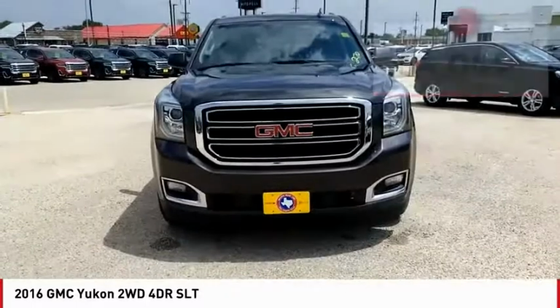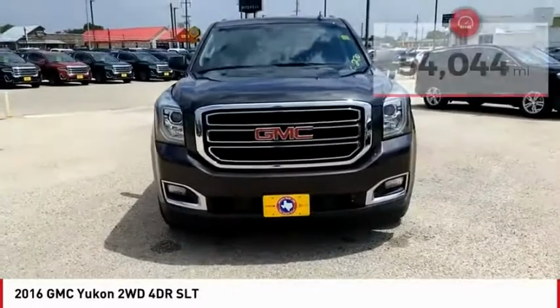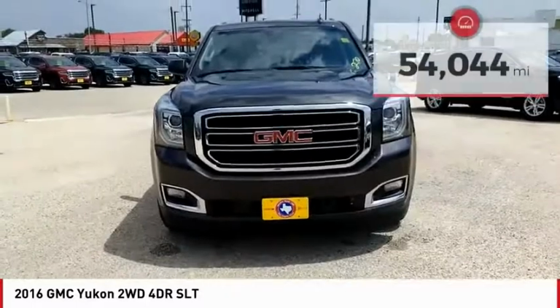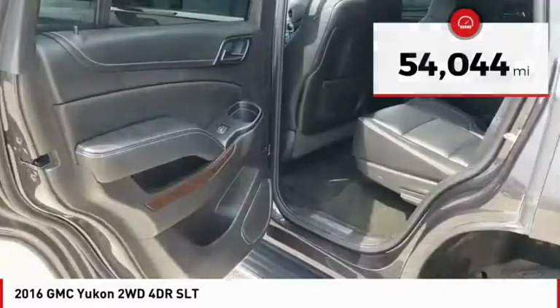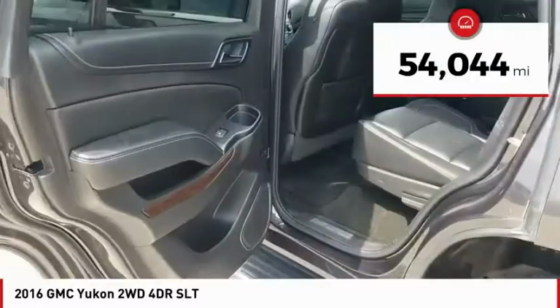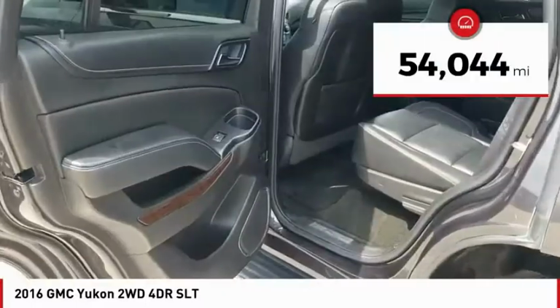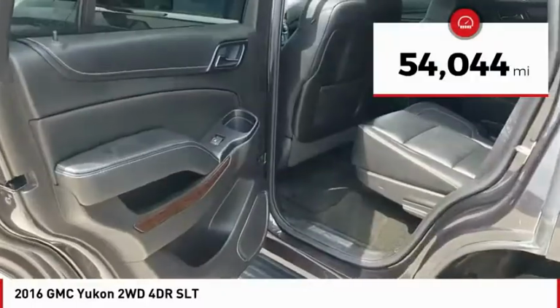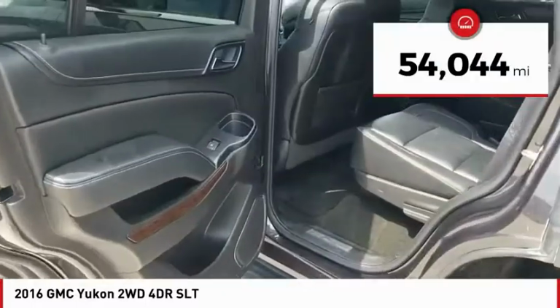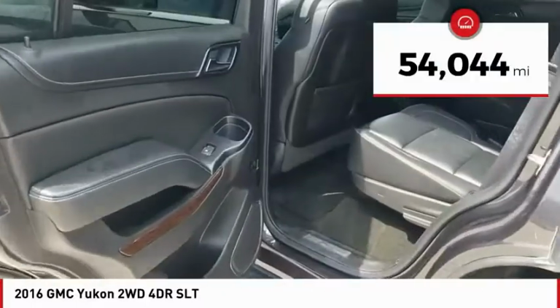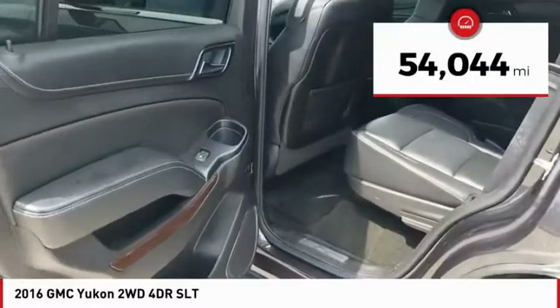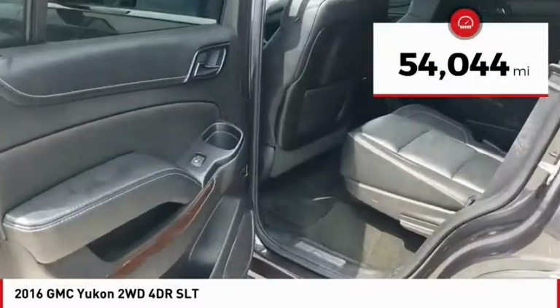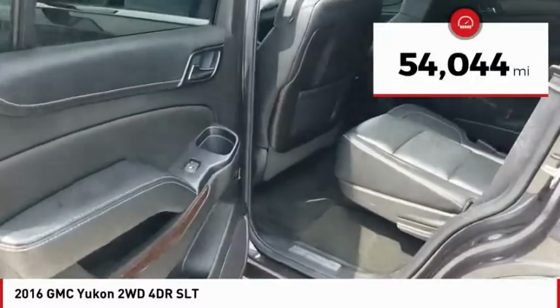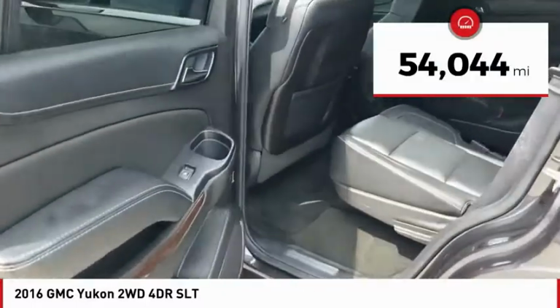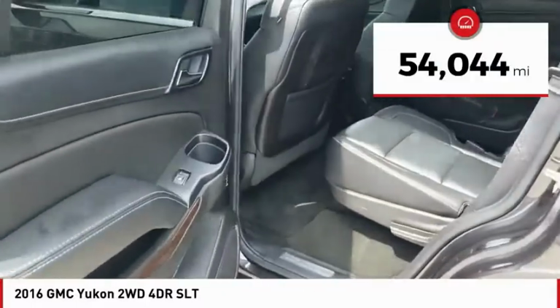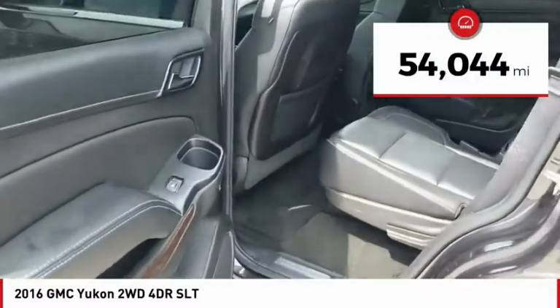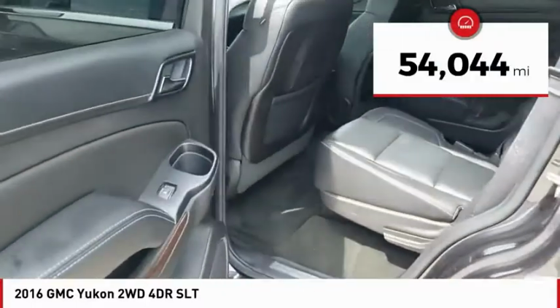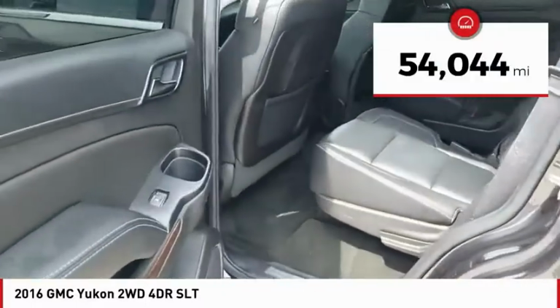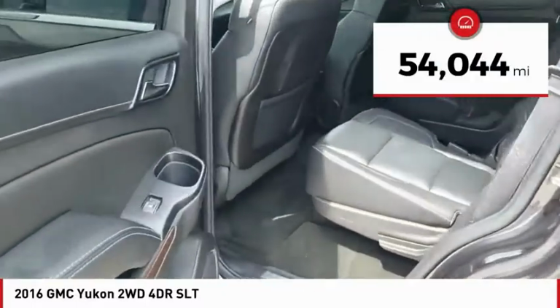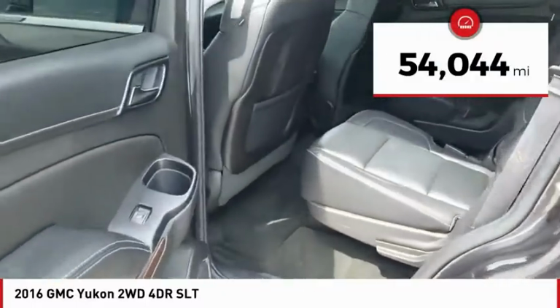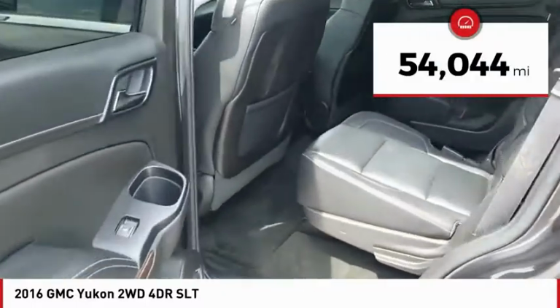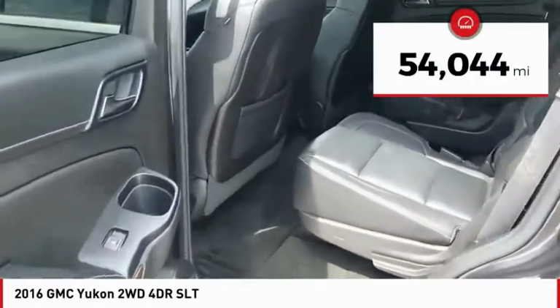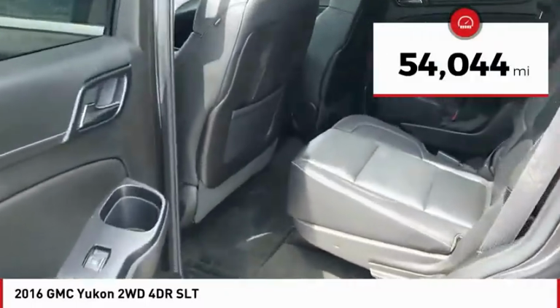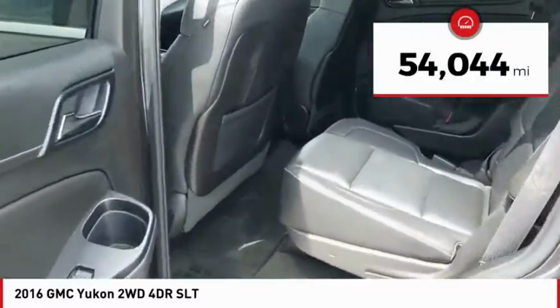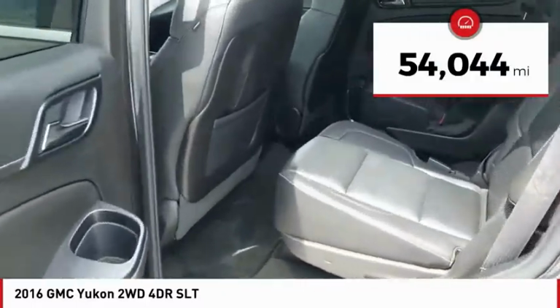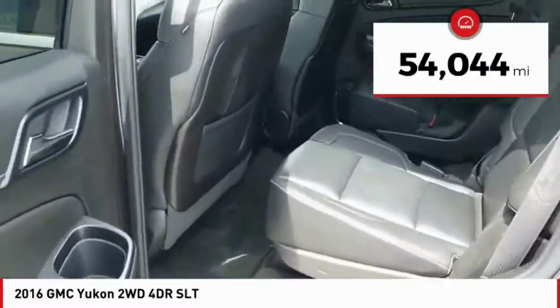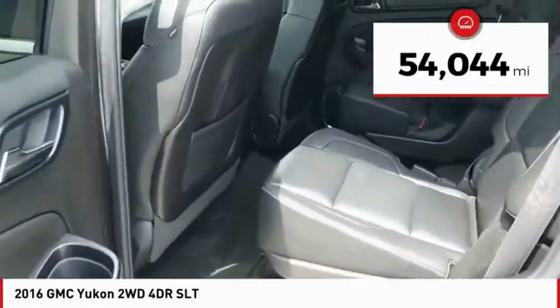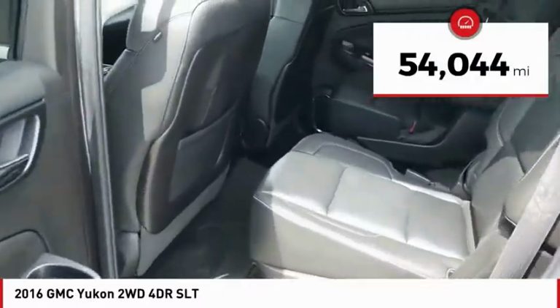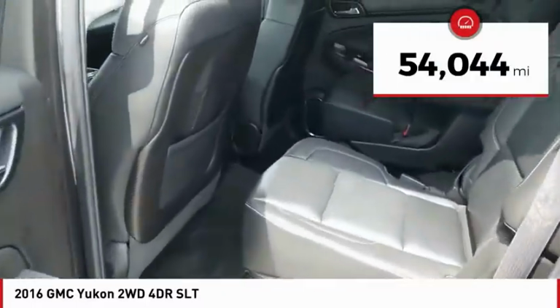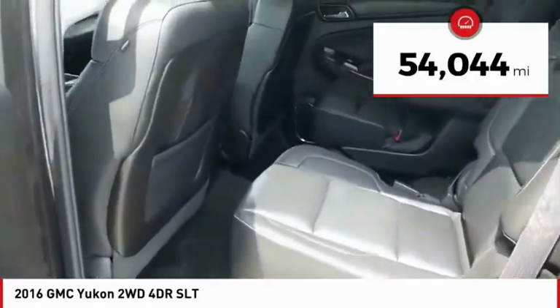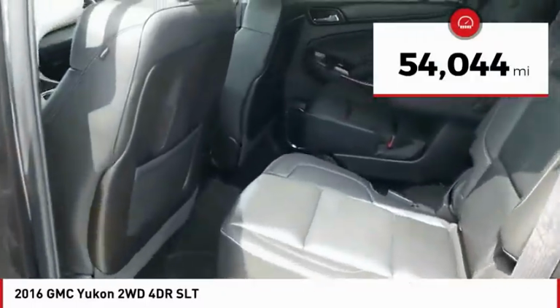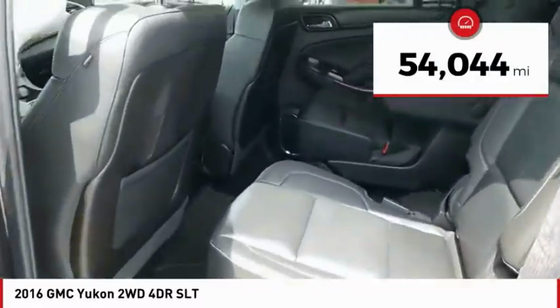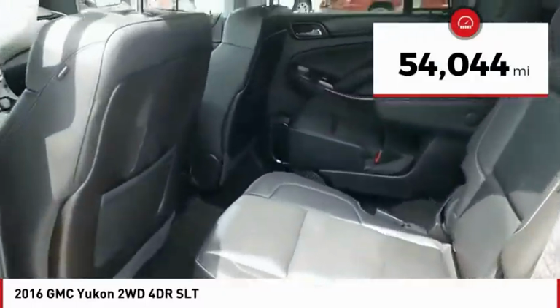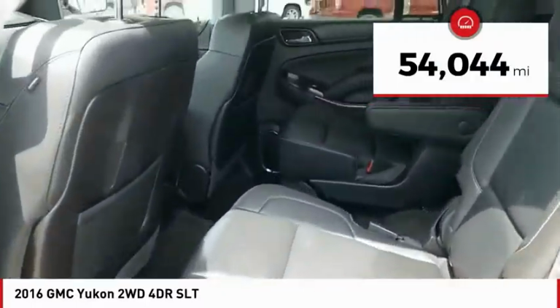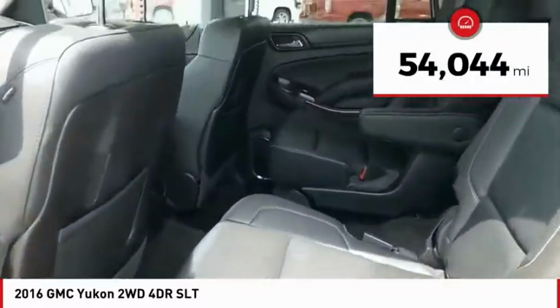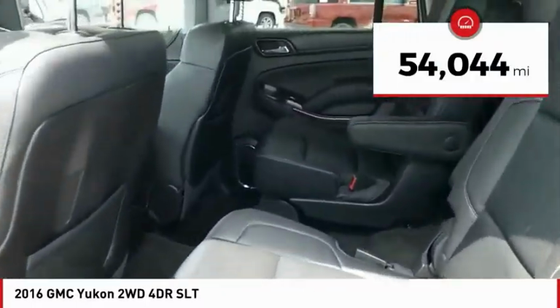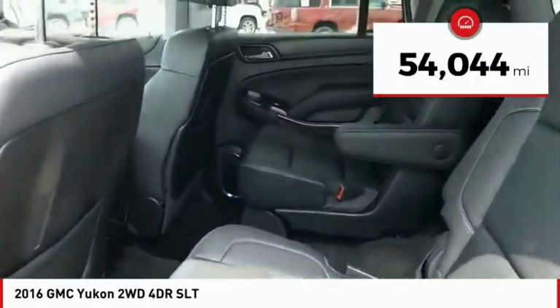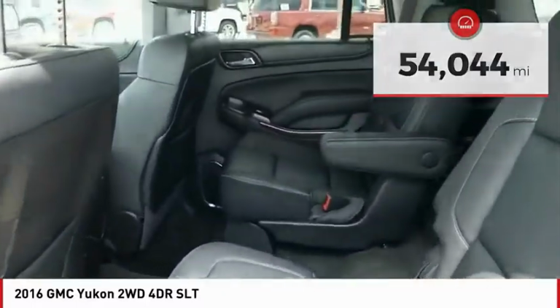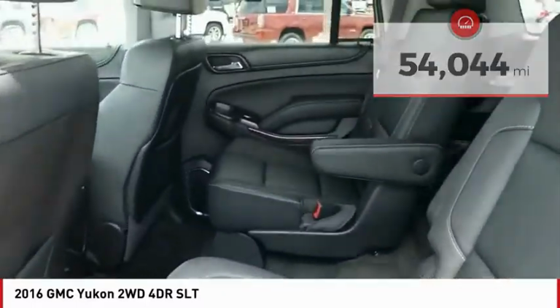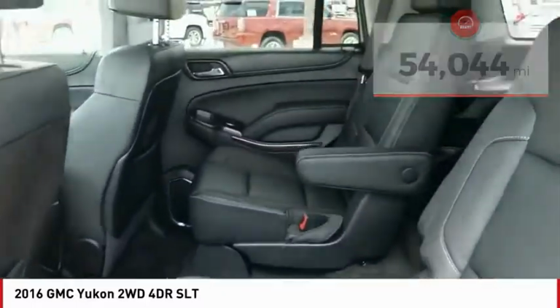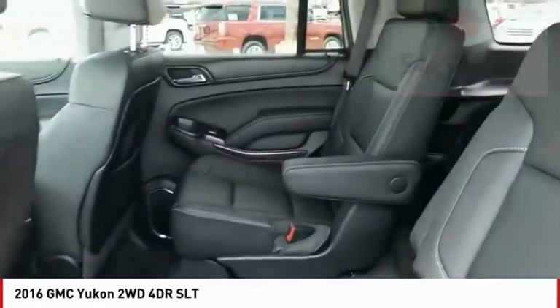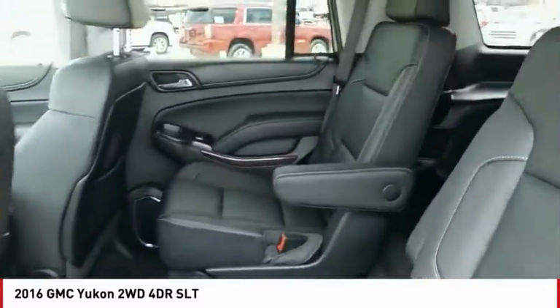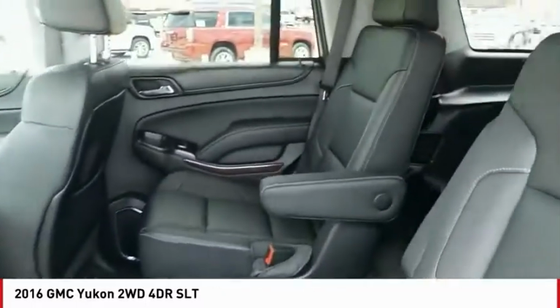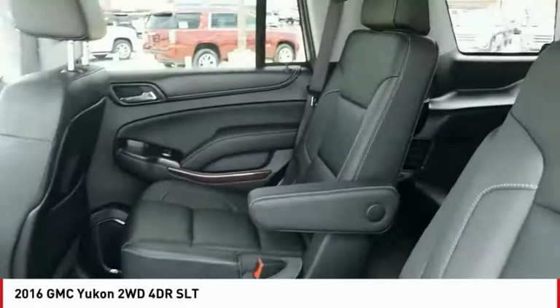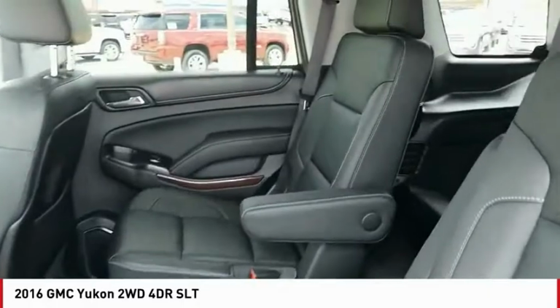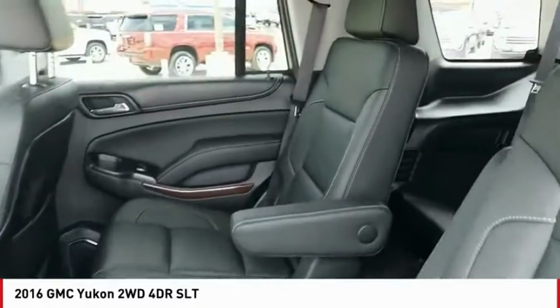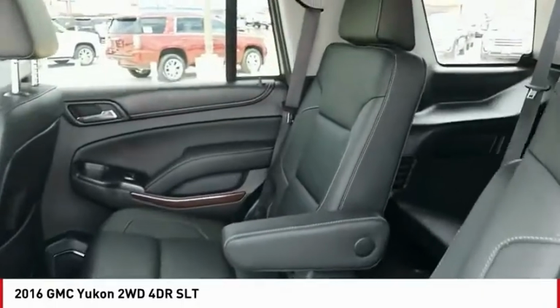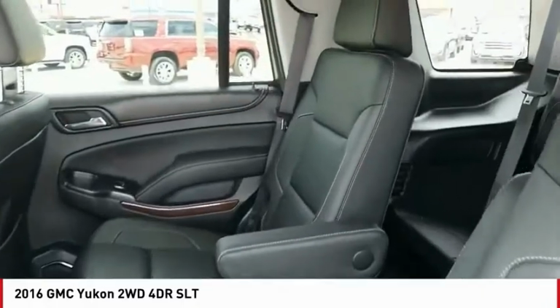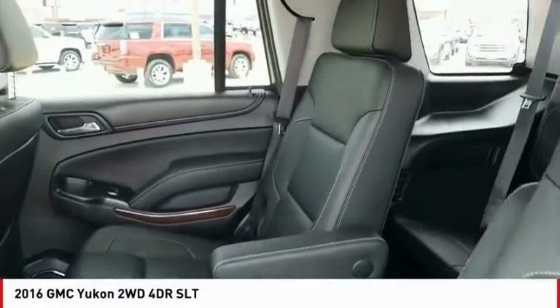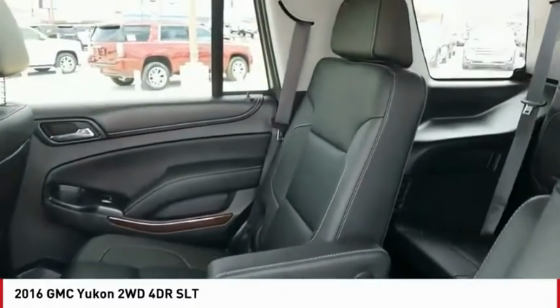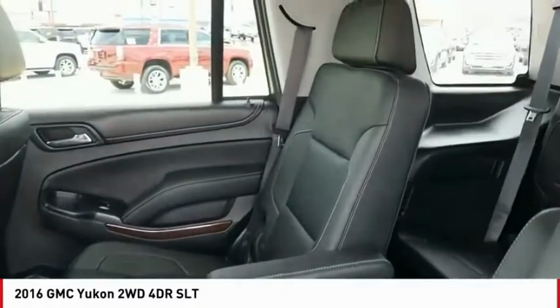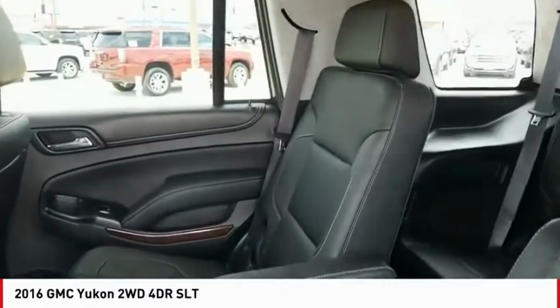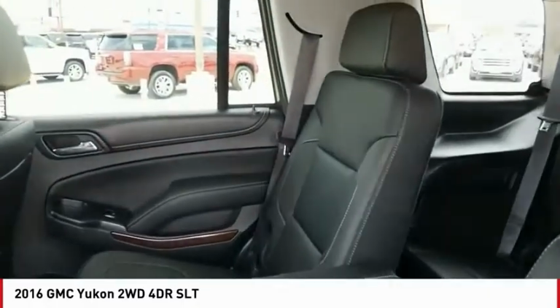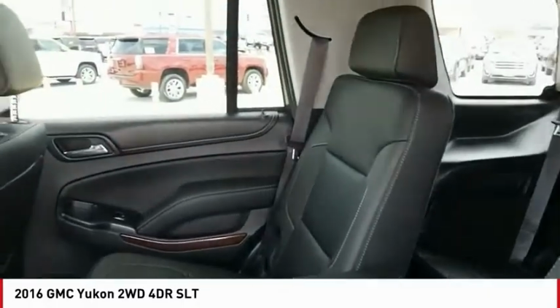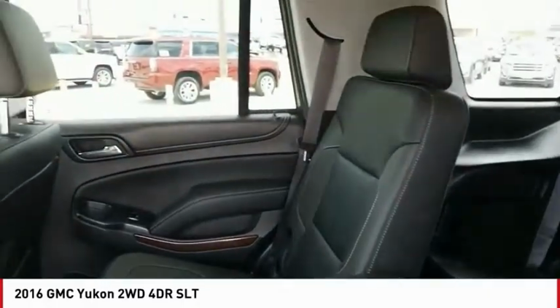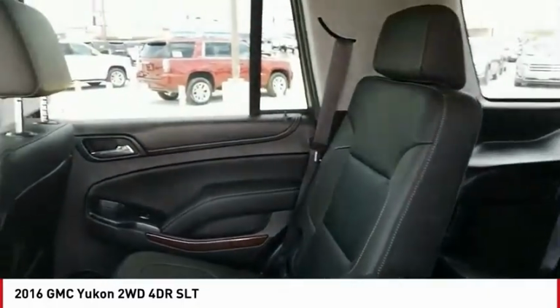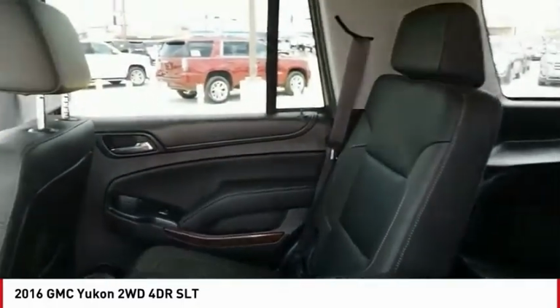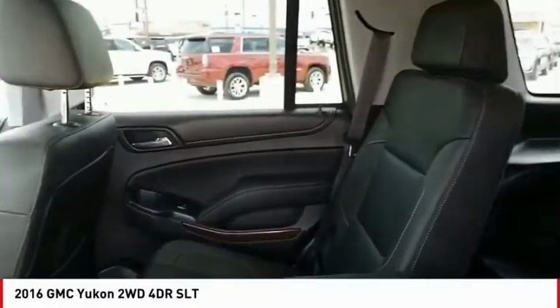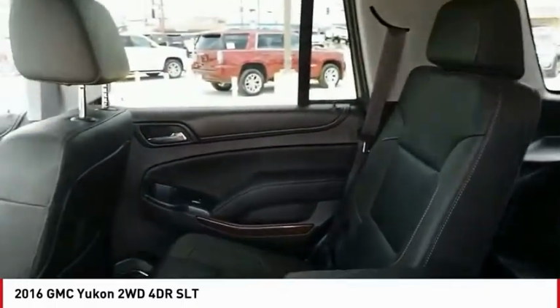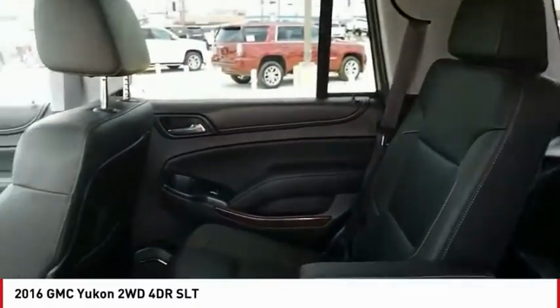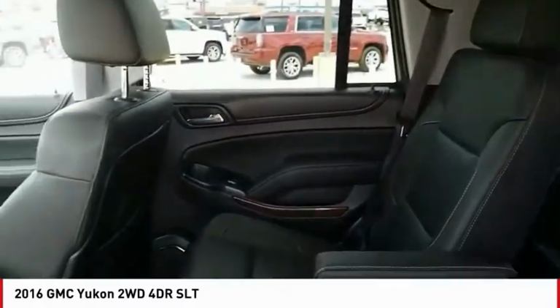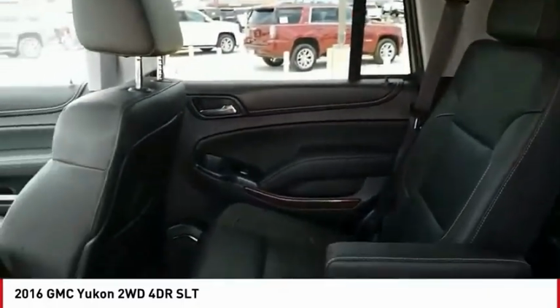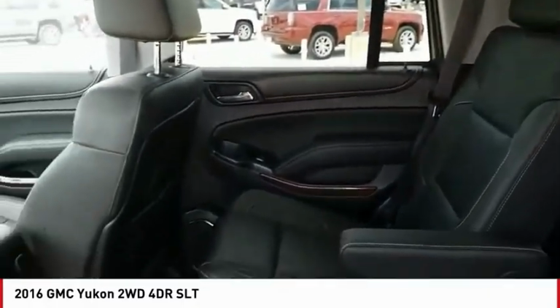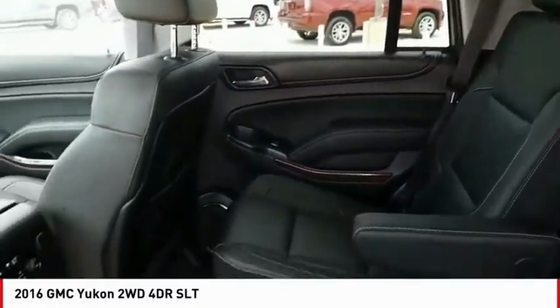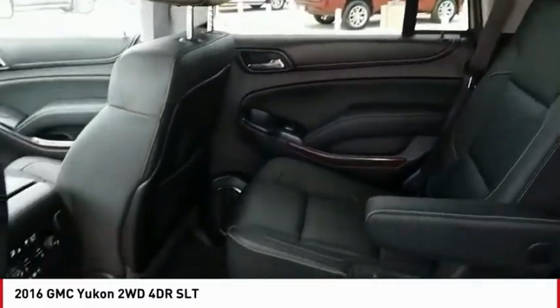This vehicle has less than 55,000 miles. Wouldn't you look great in this vehicle? Stop in today and see for yourself.